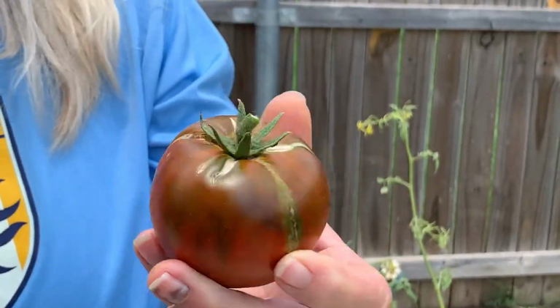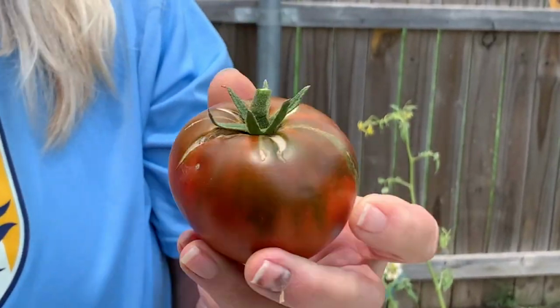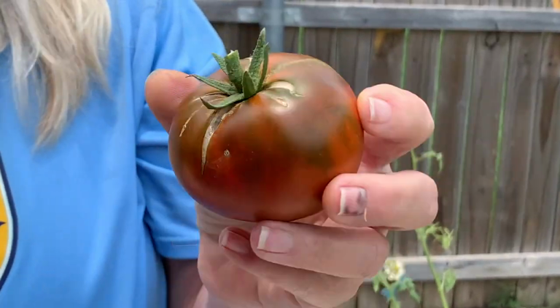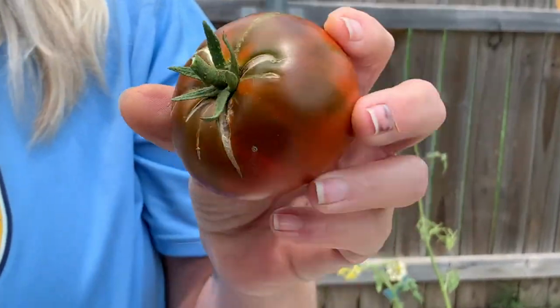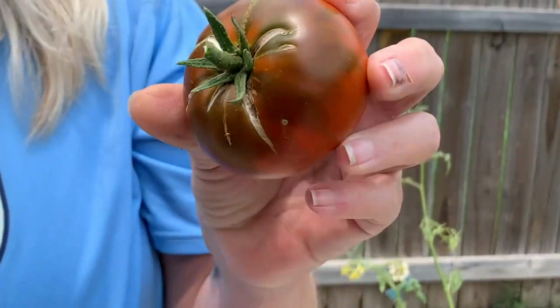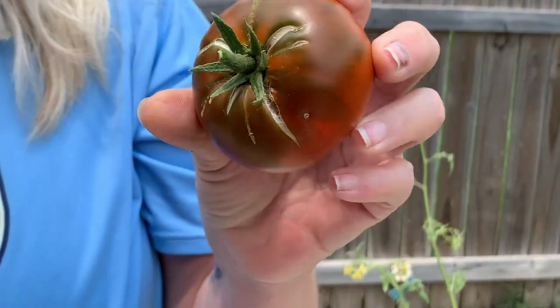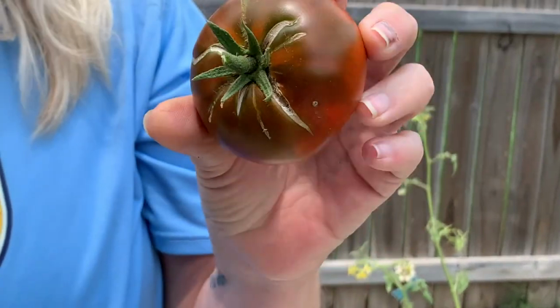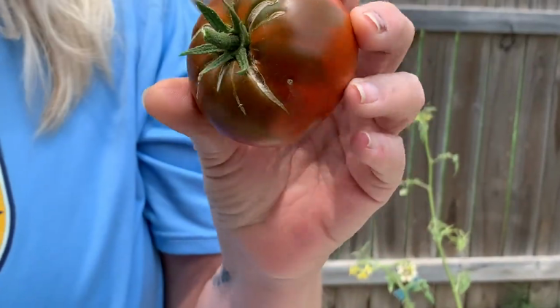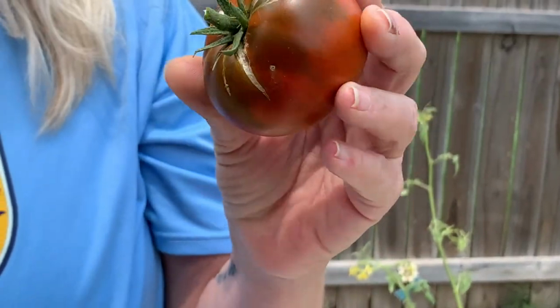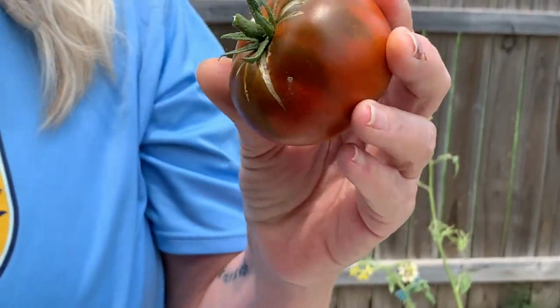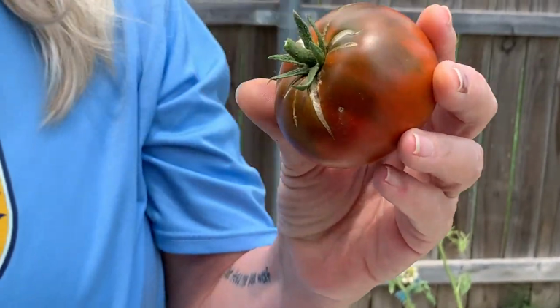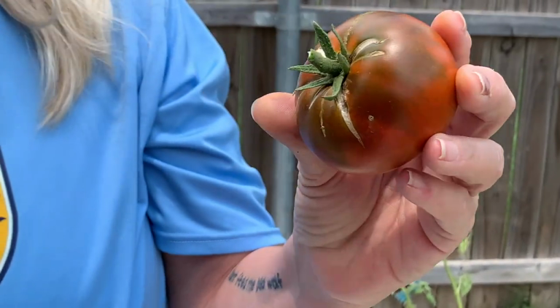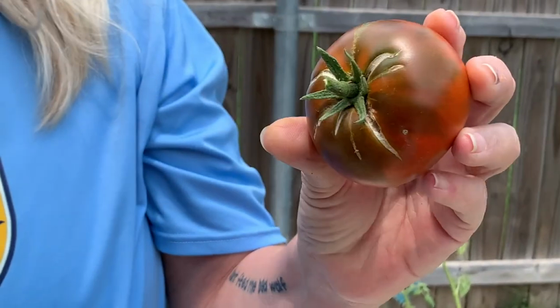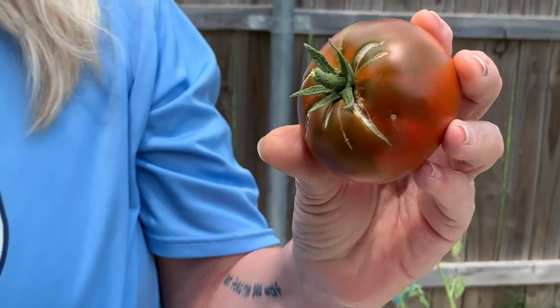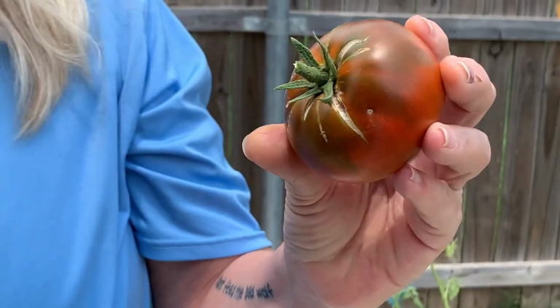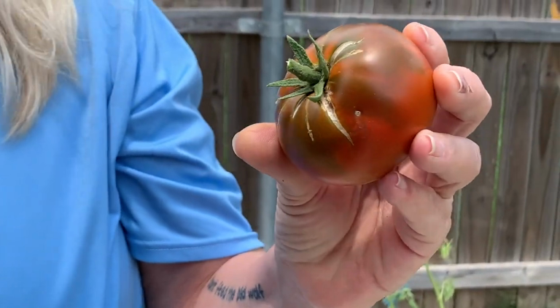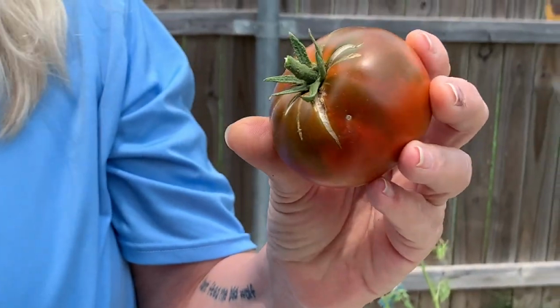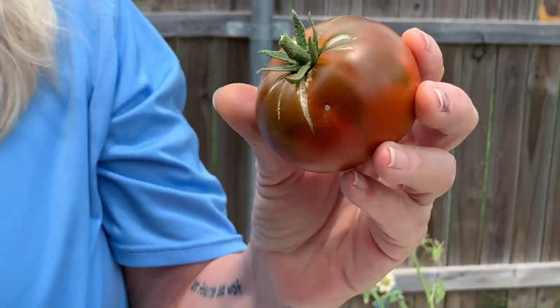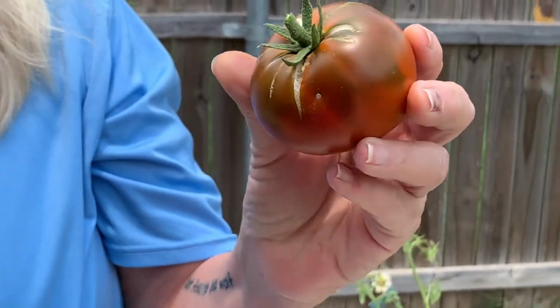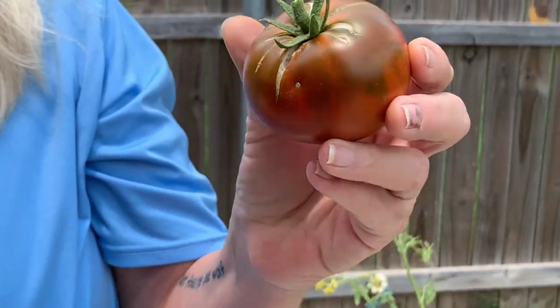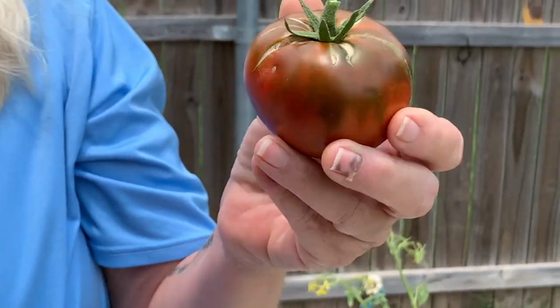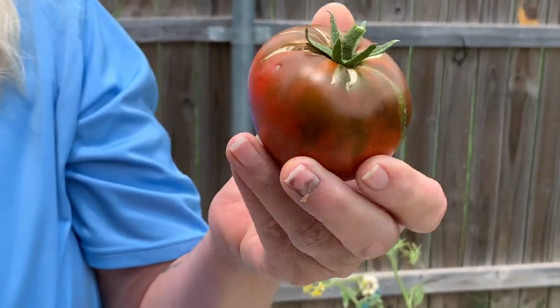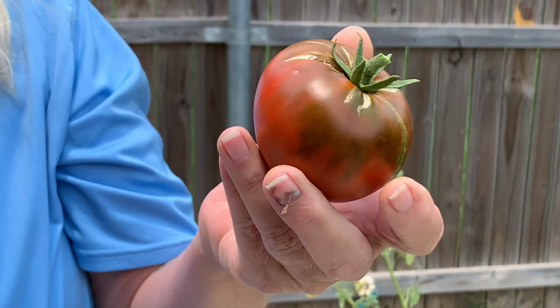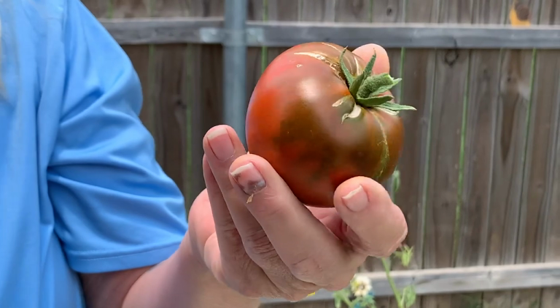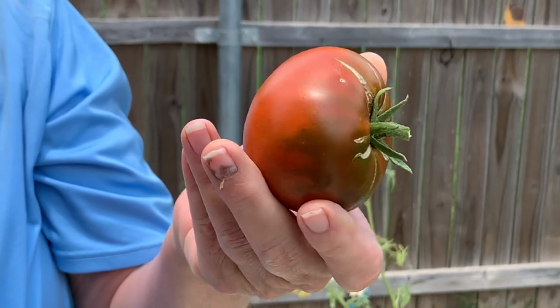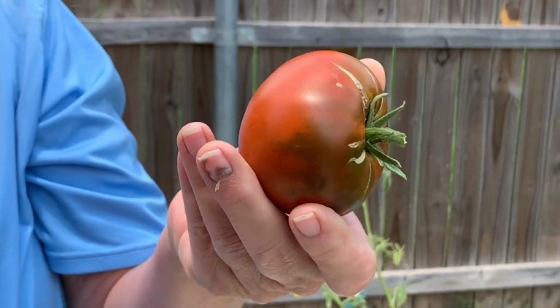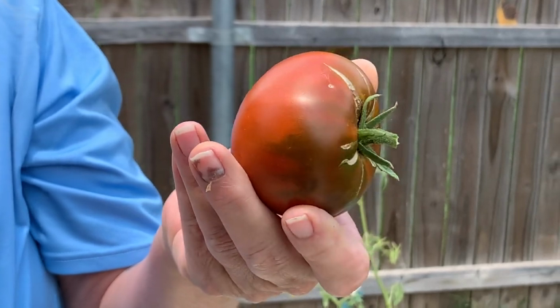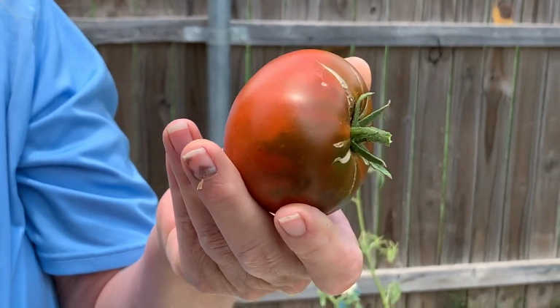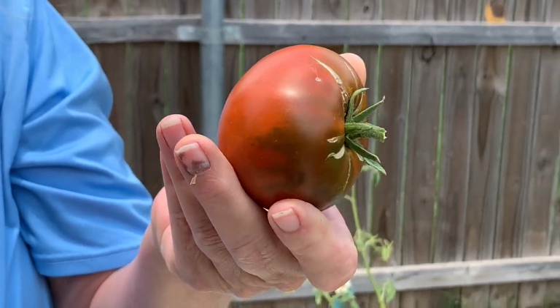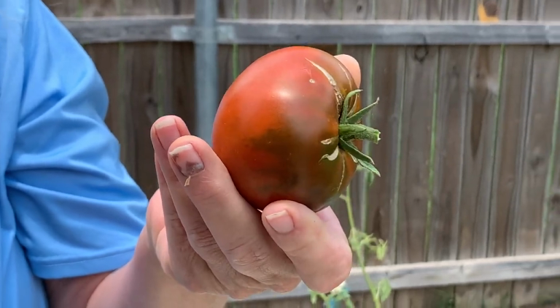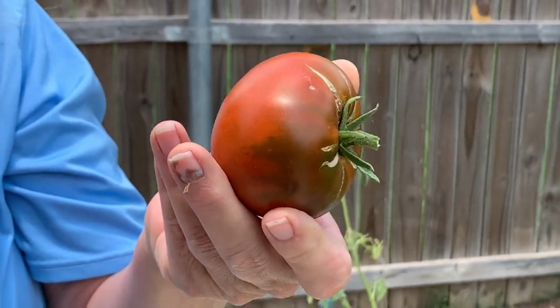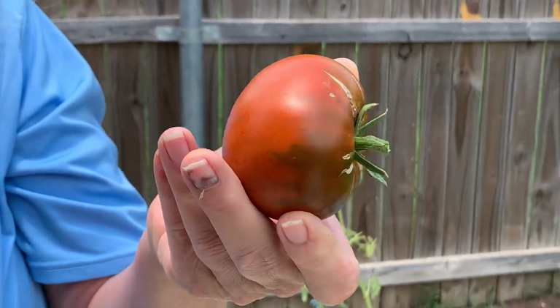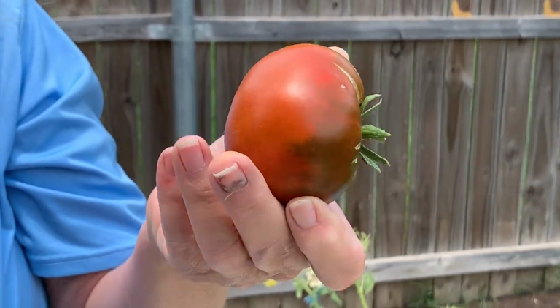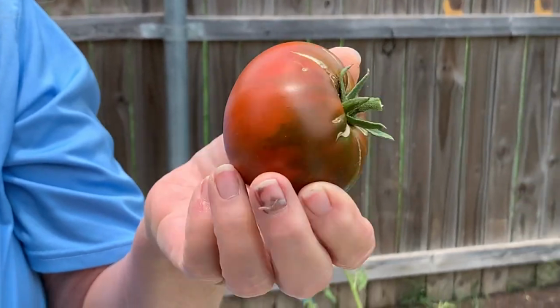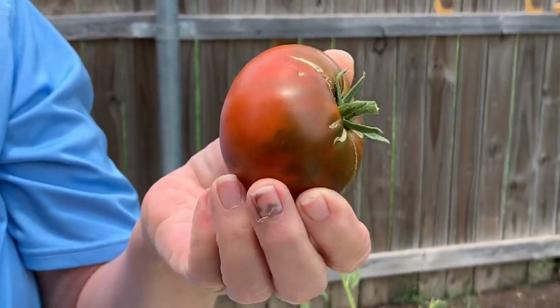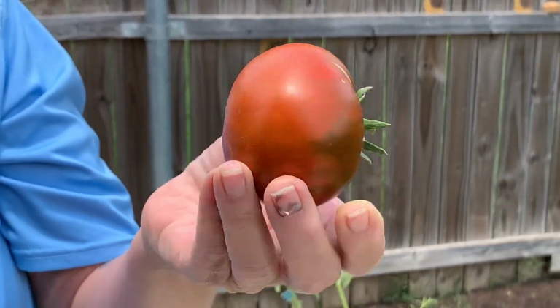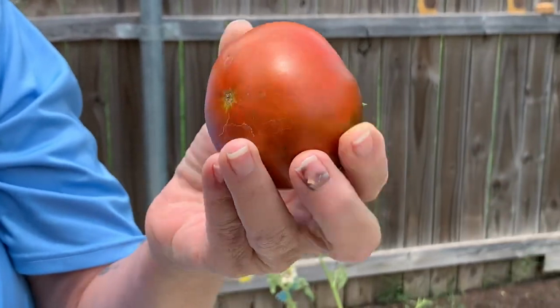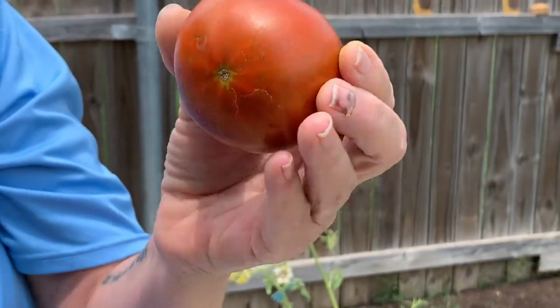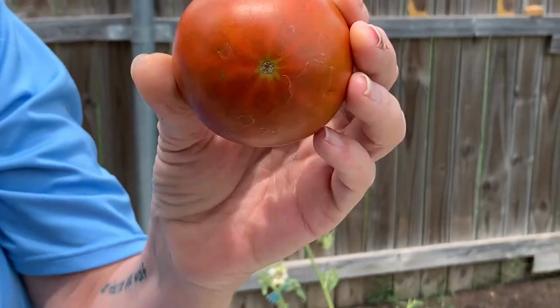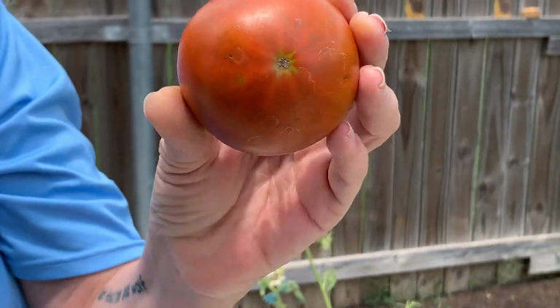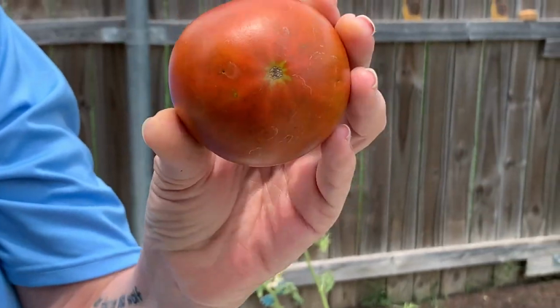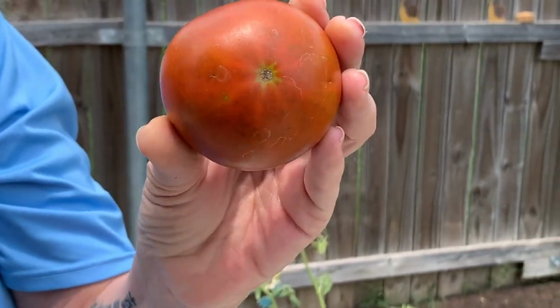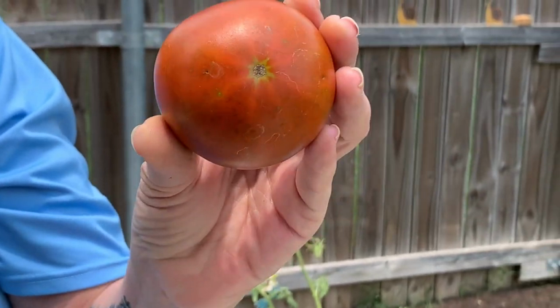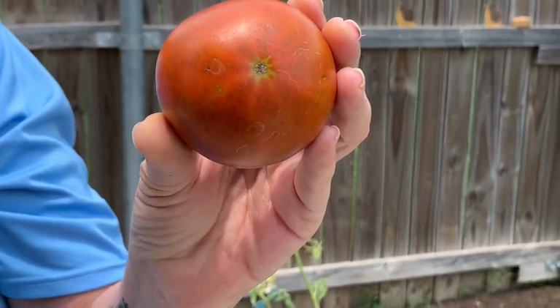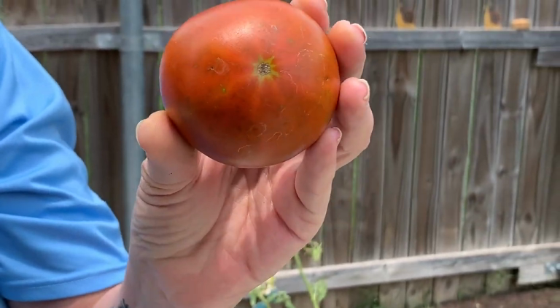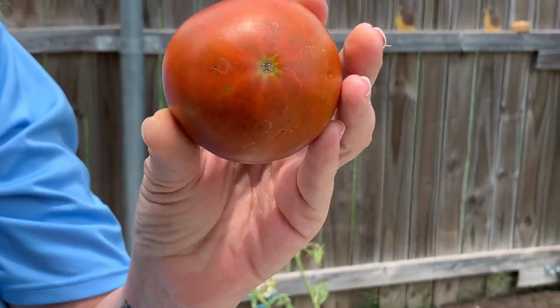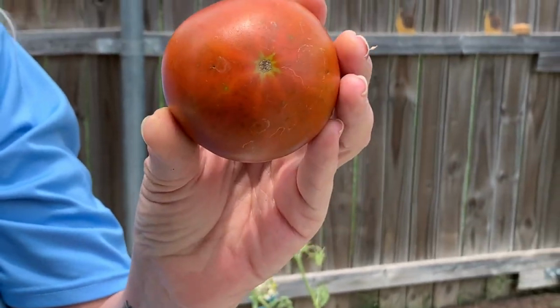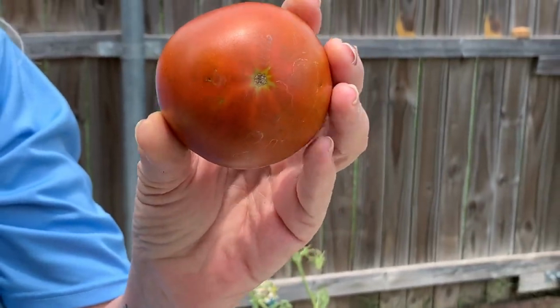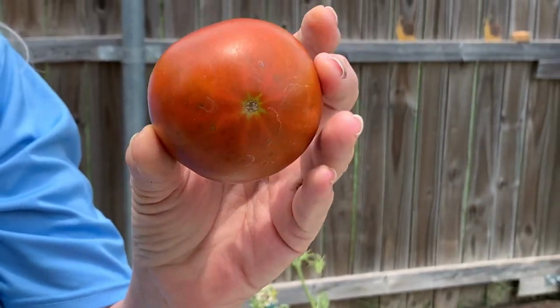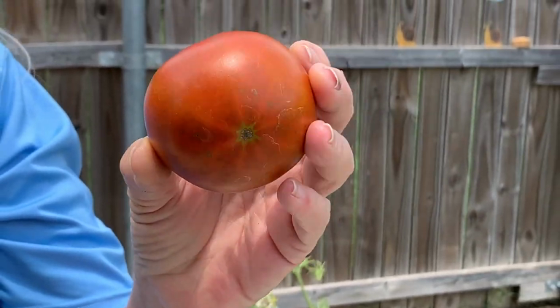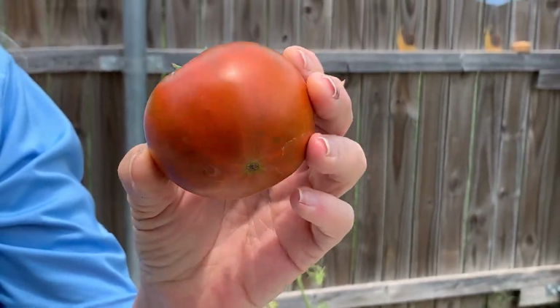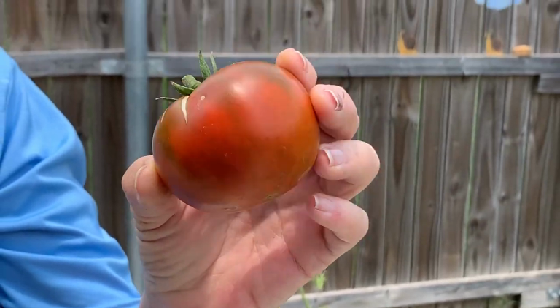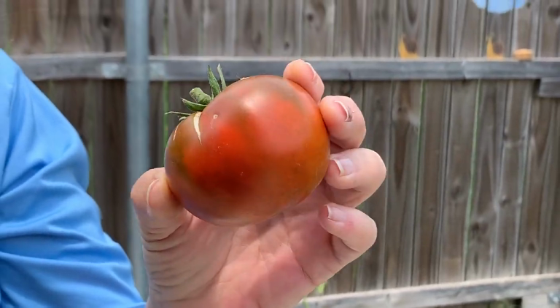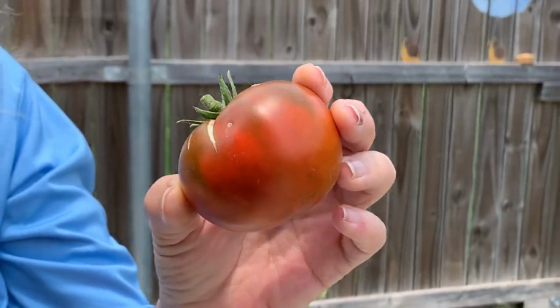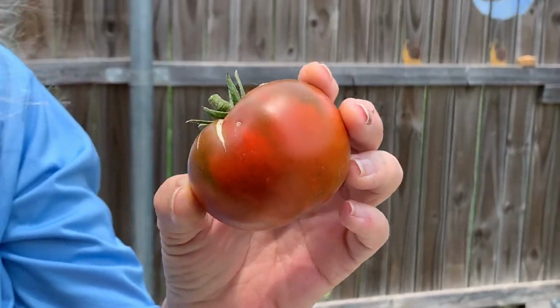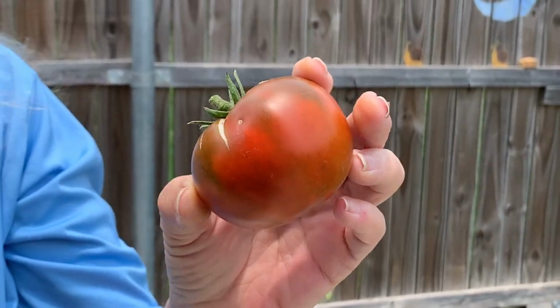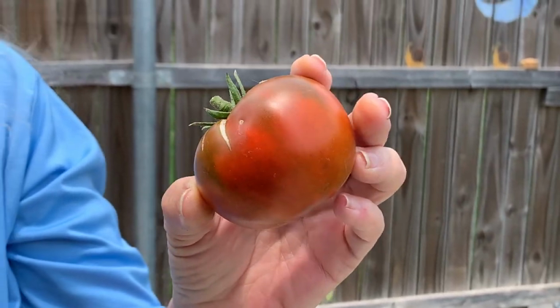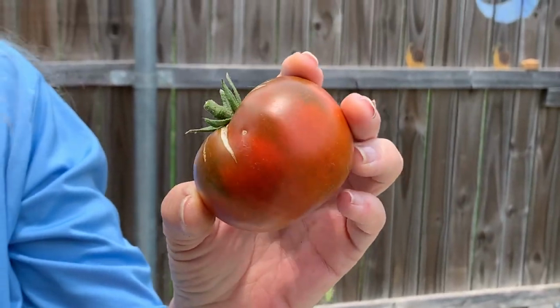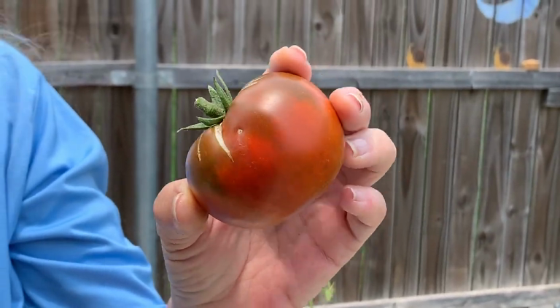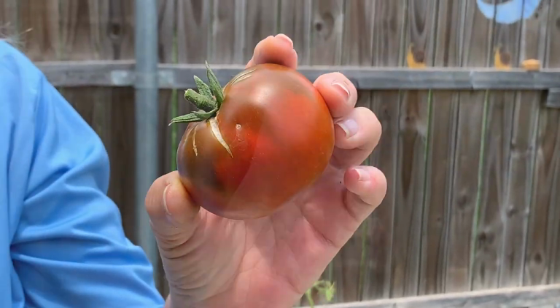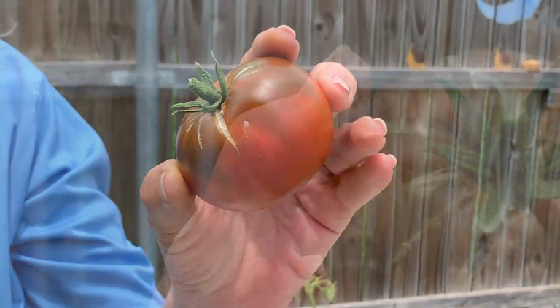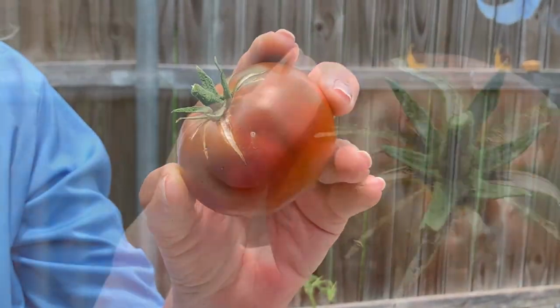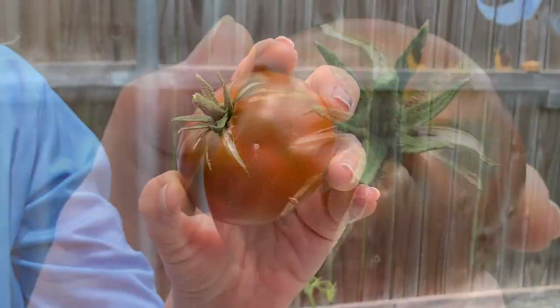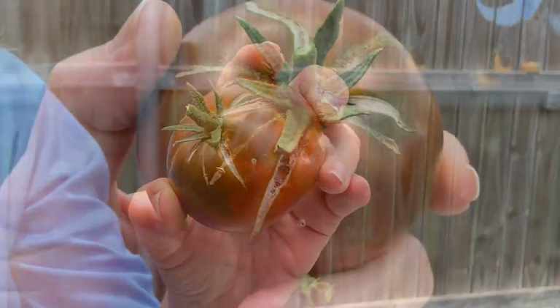I don't know if it's supposed to get darker than this. Looks good everywhere else. We actually had a split — can you still eat it?